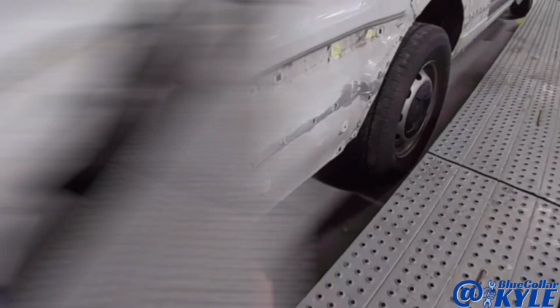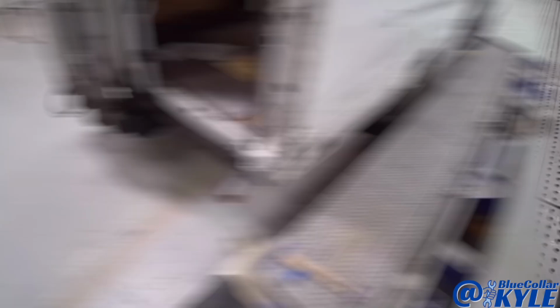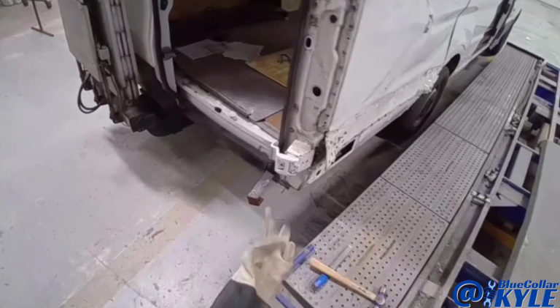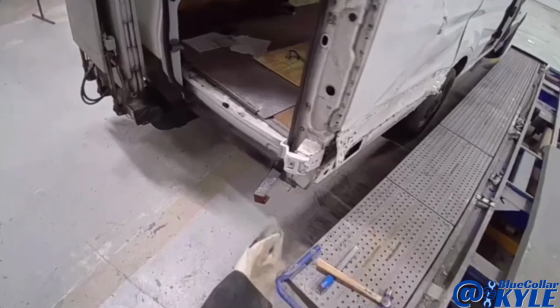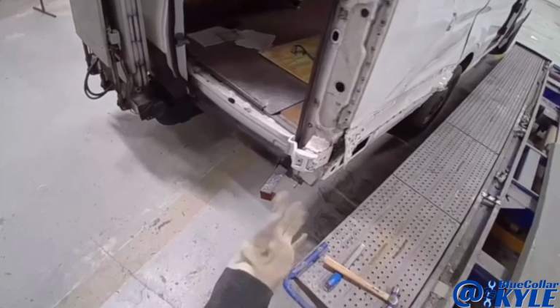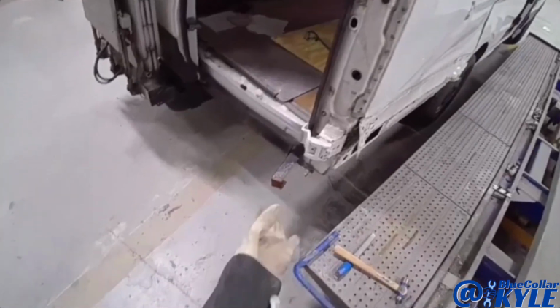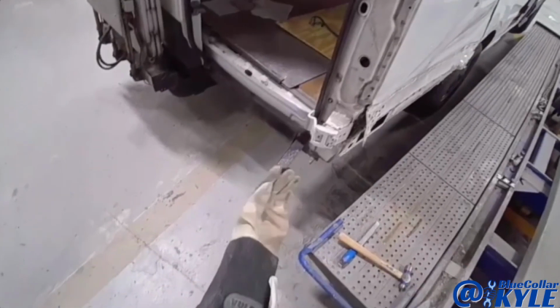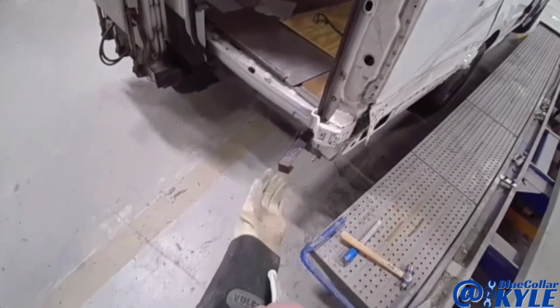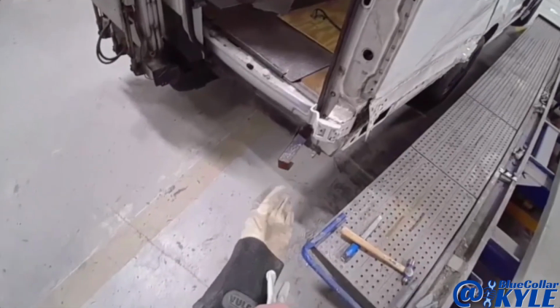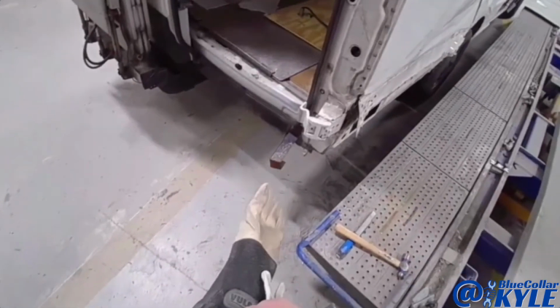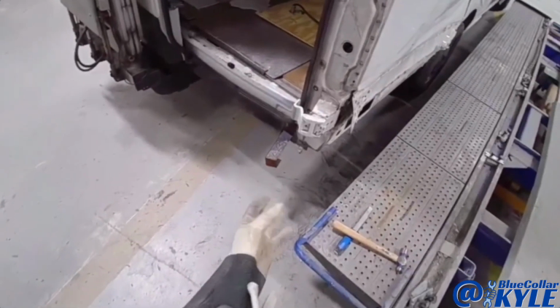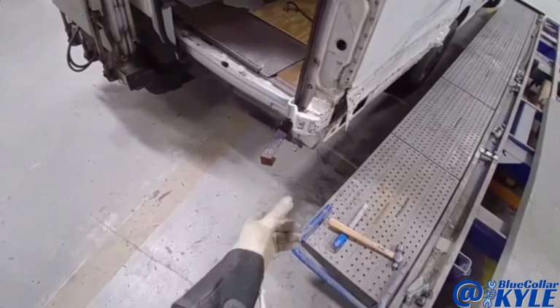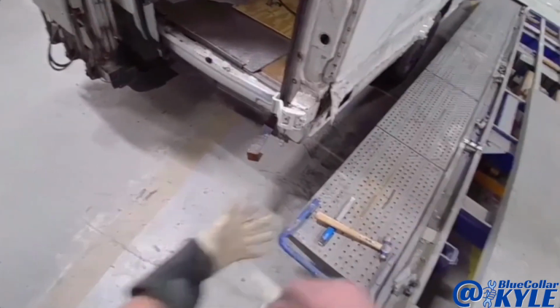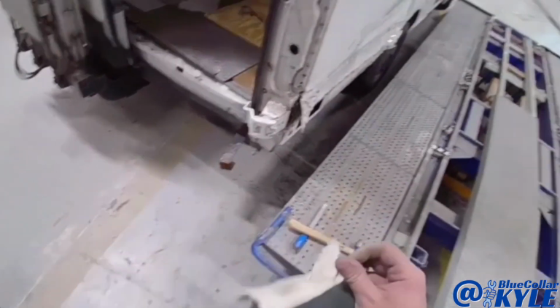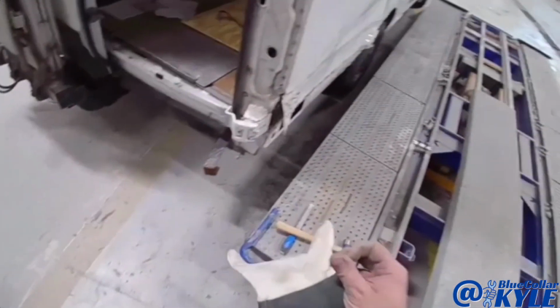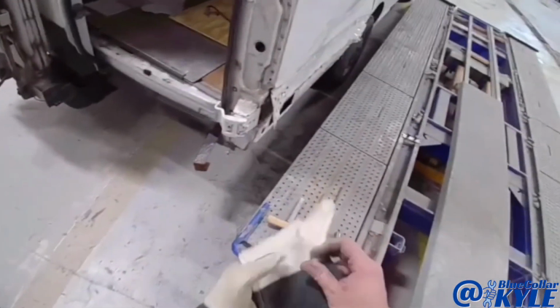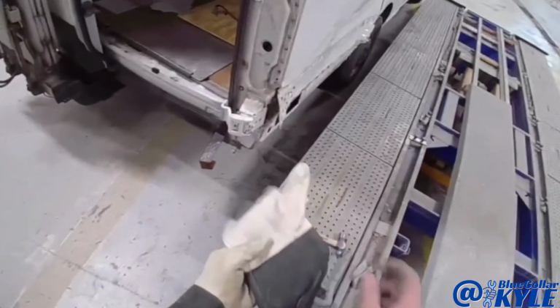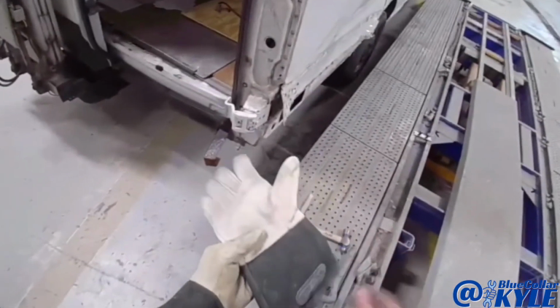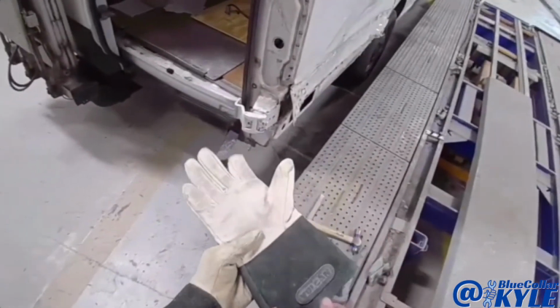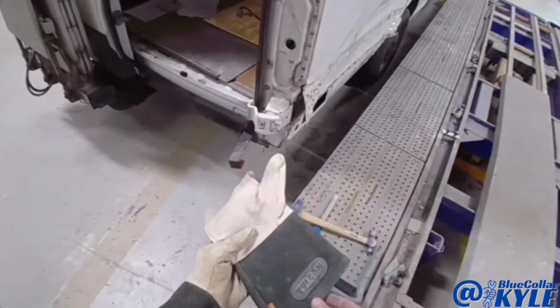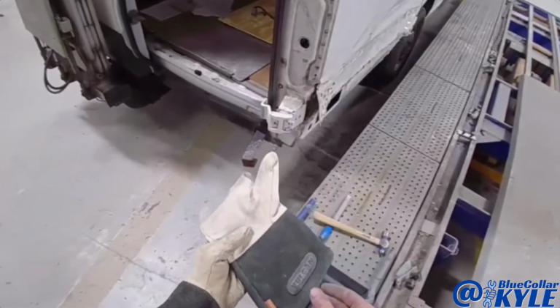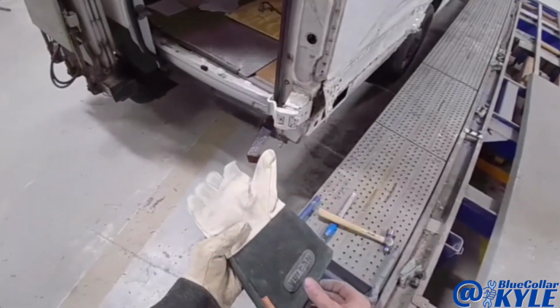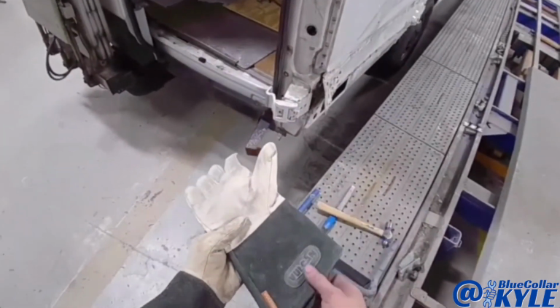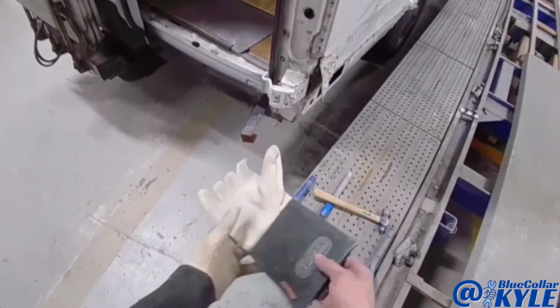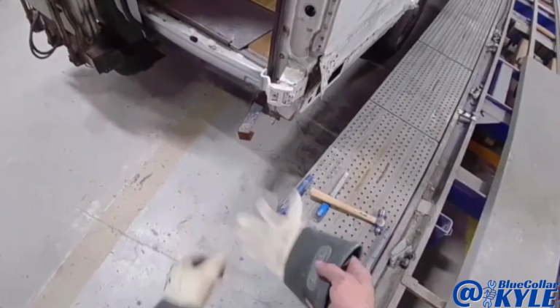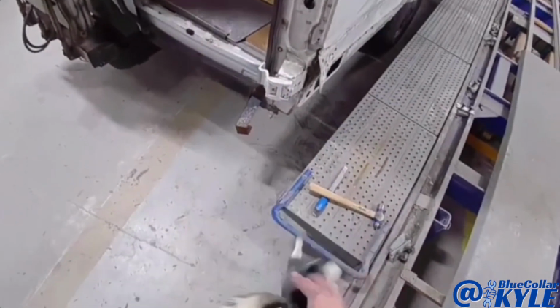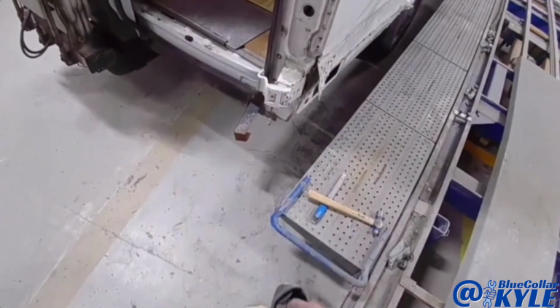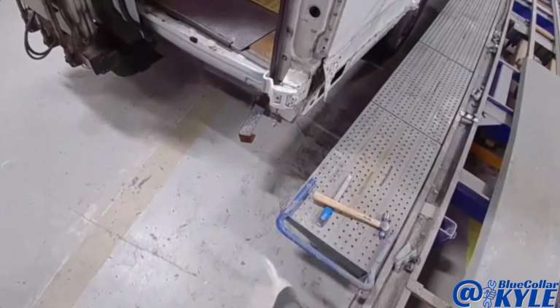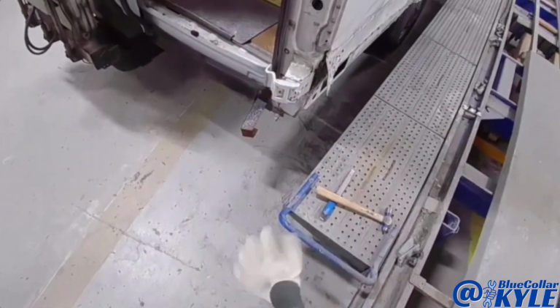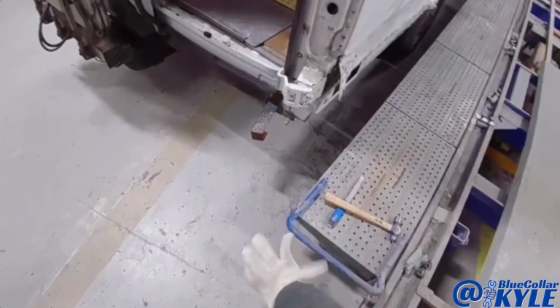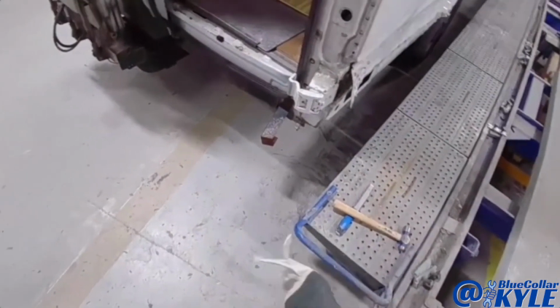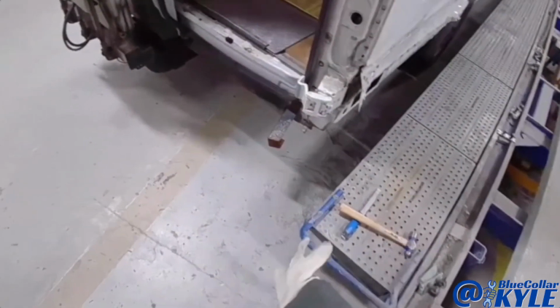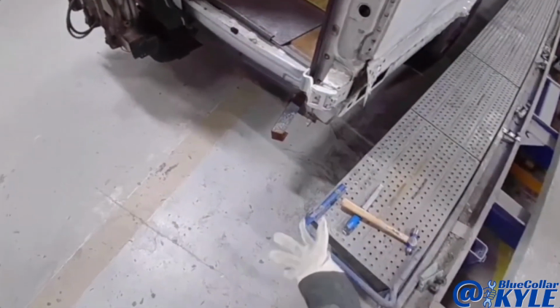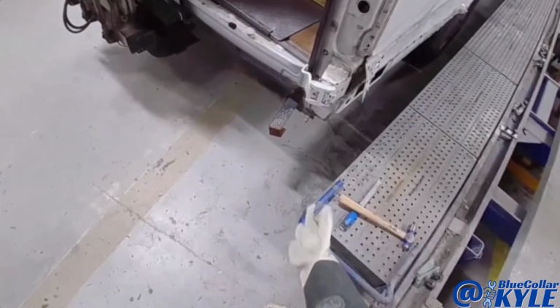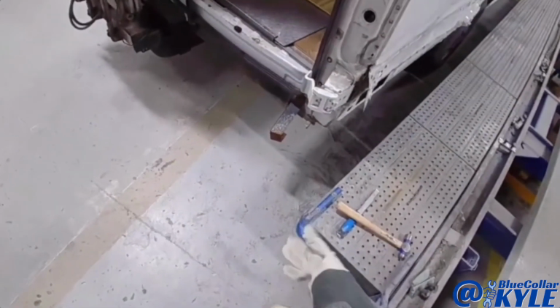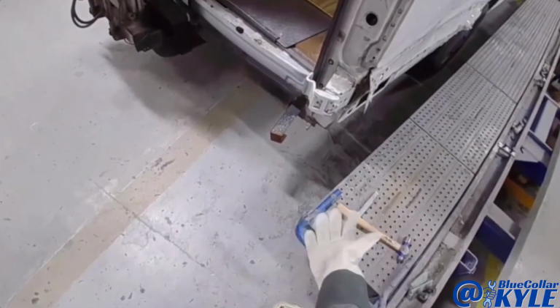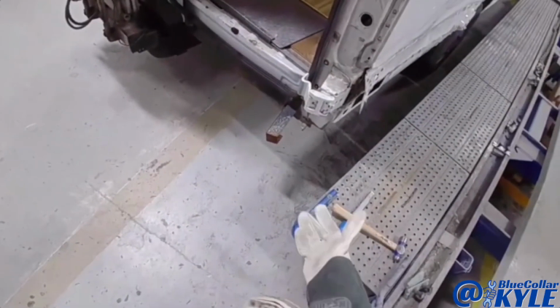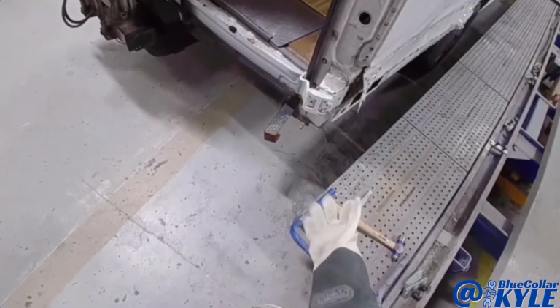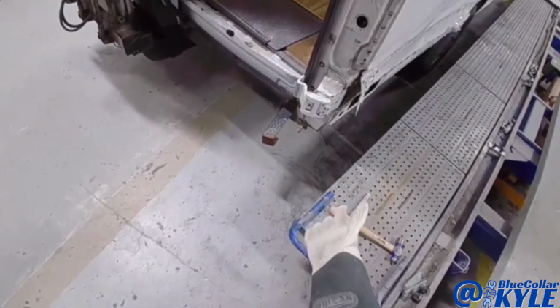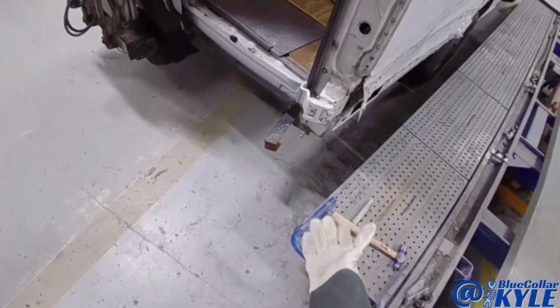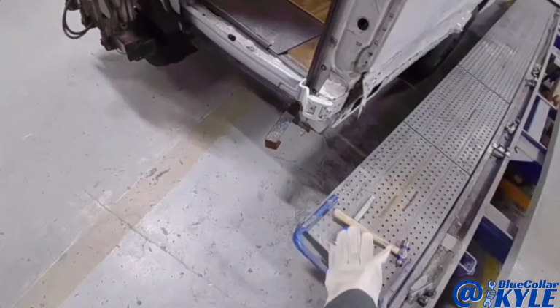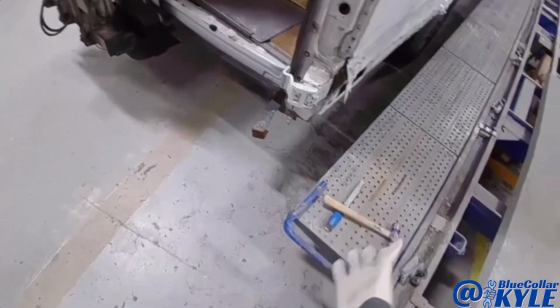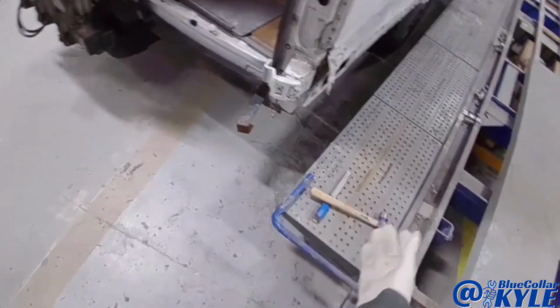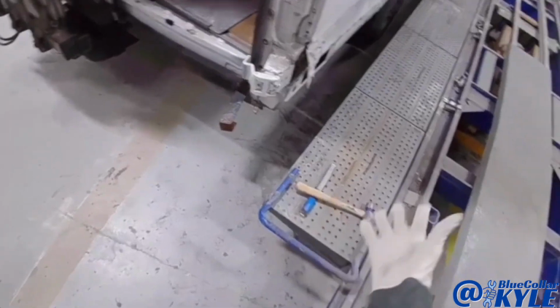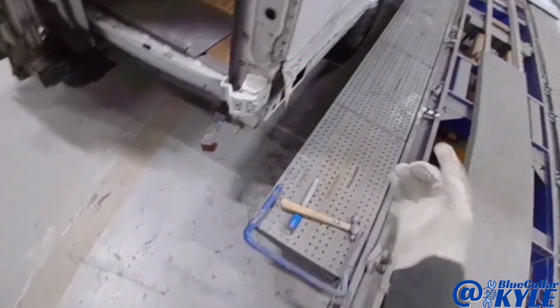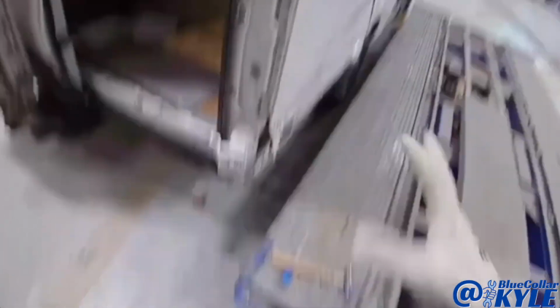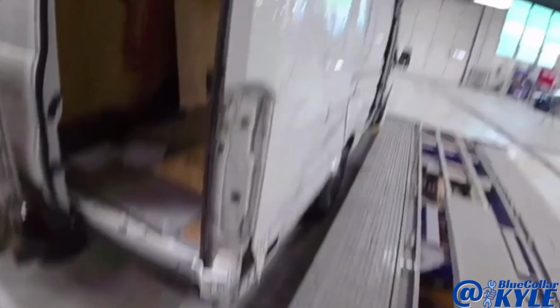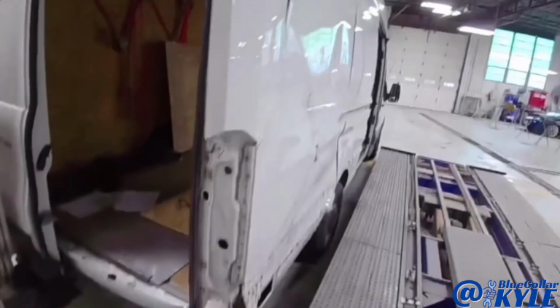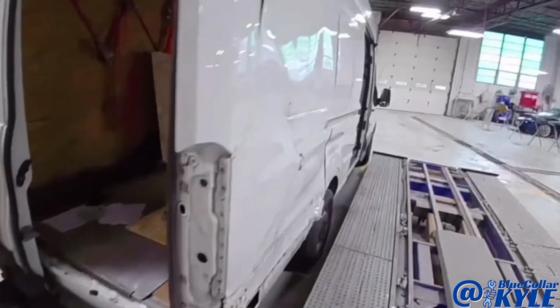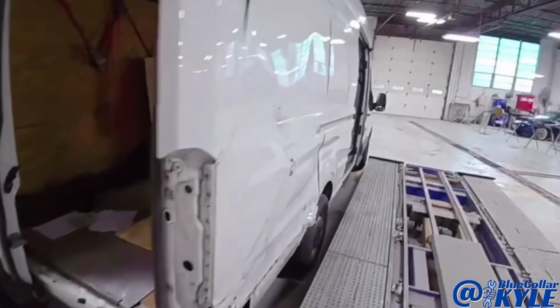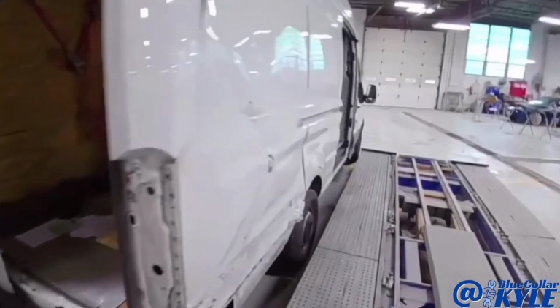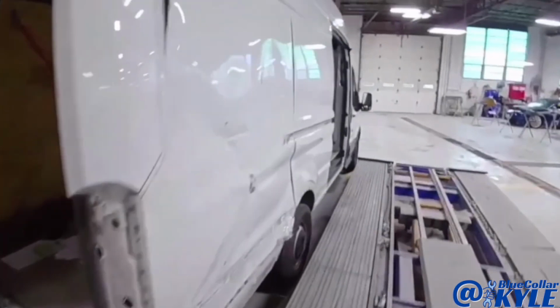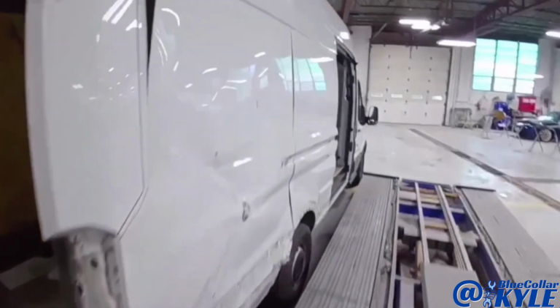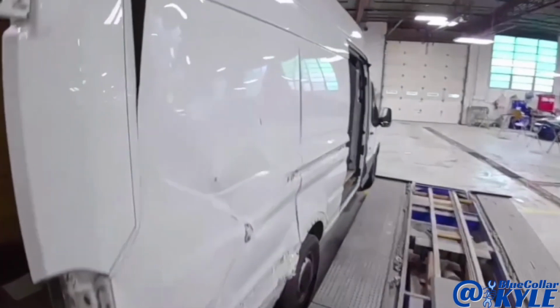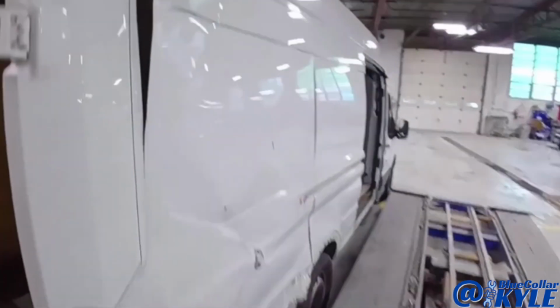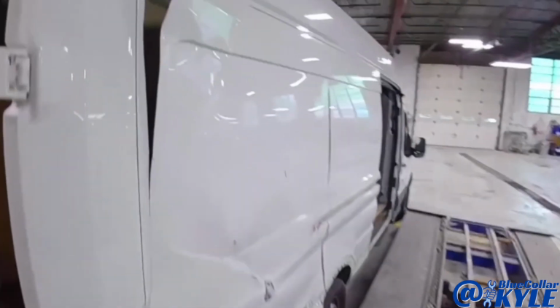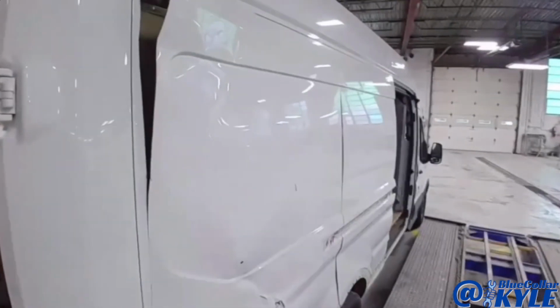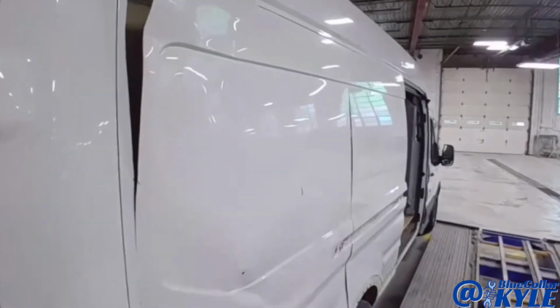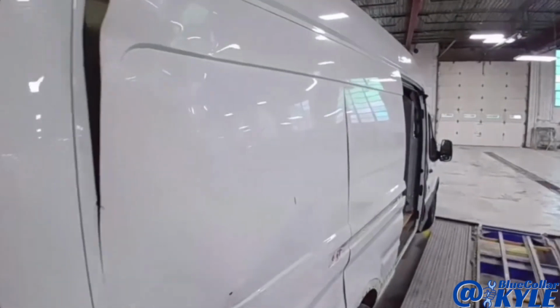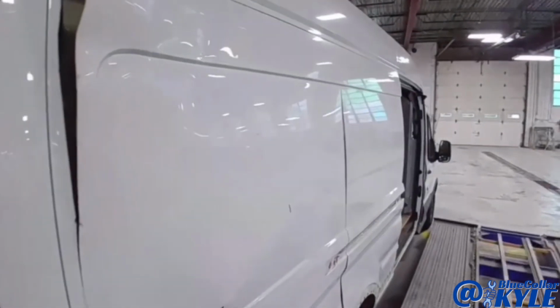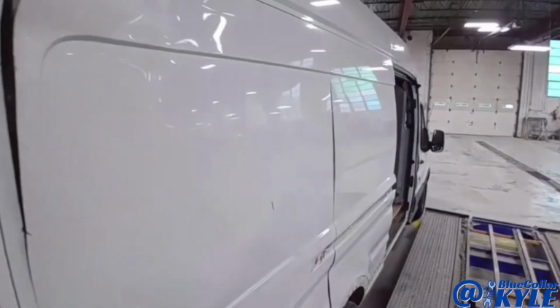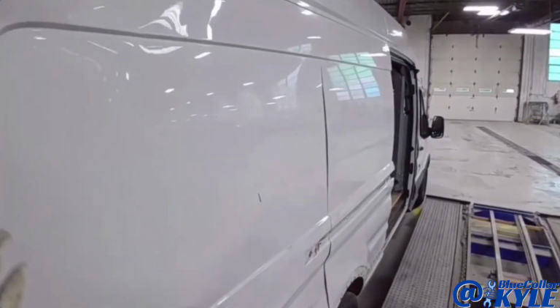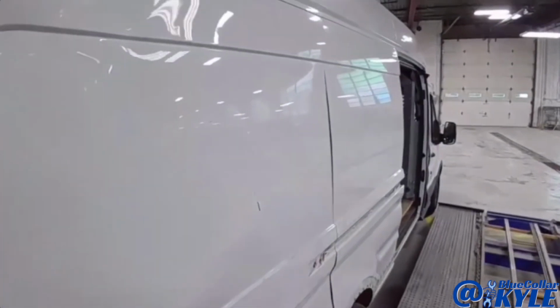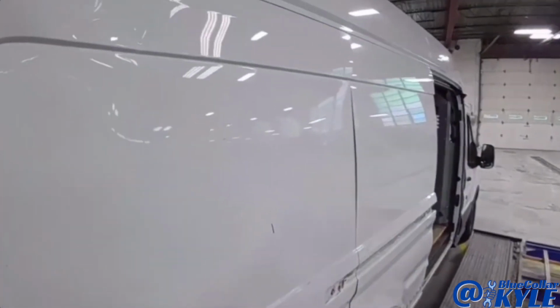You guys don't see me wear gloves very often because I hate working in them, but on this one it's a good idea.